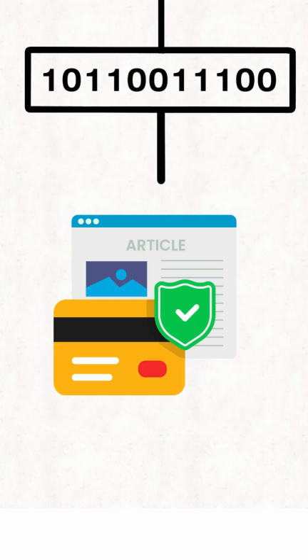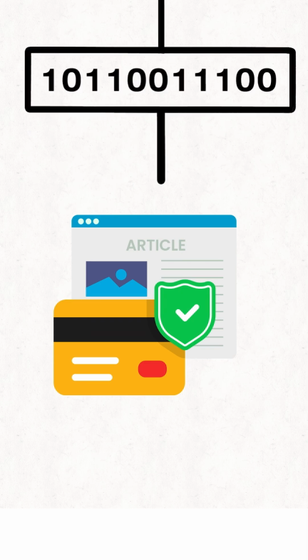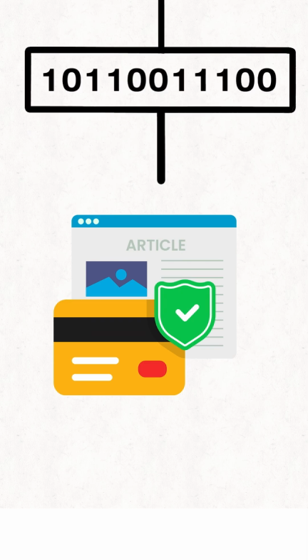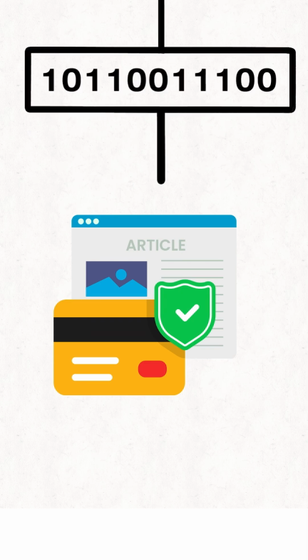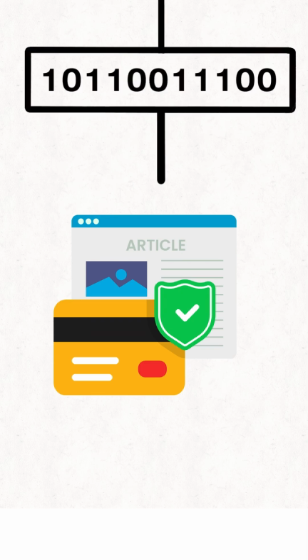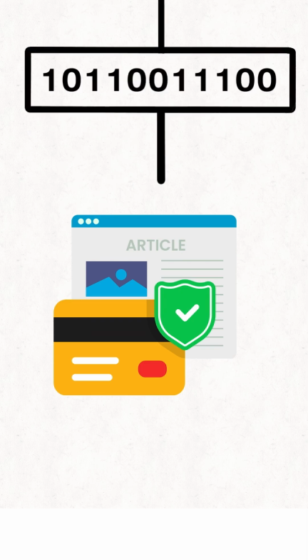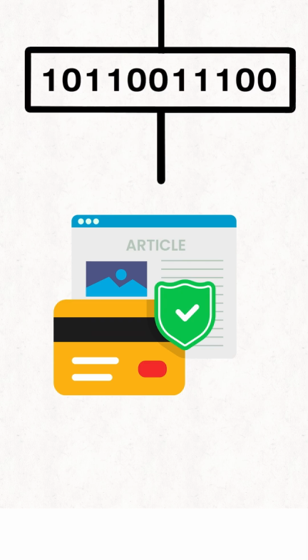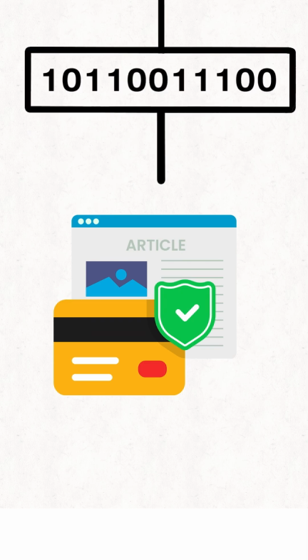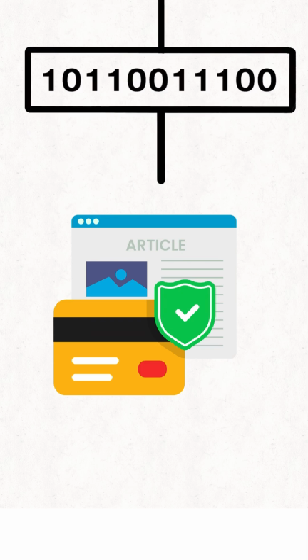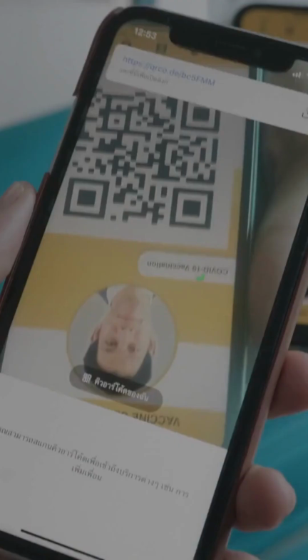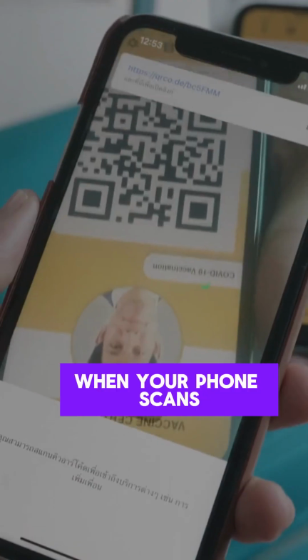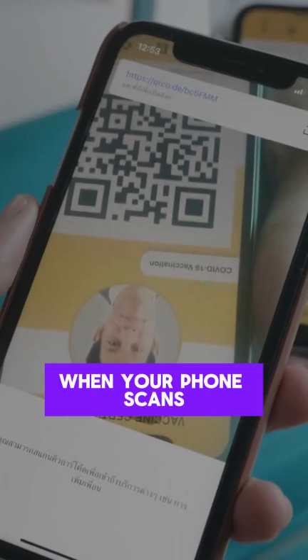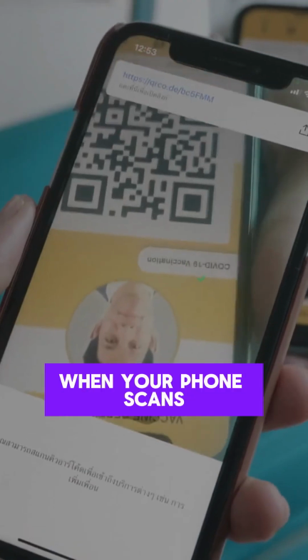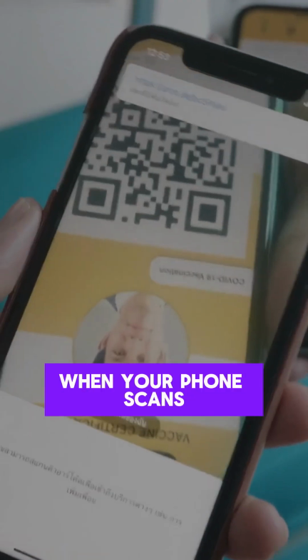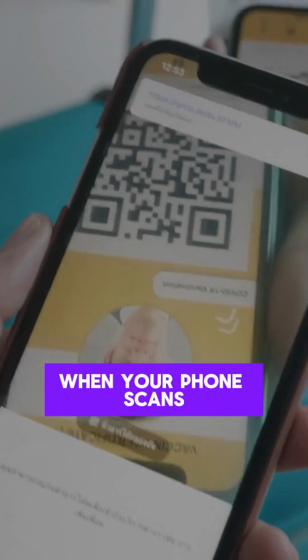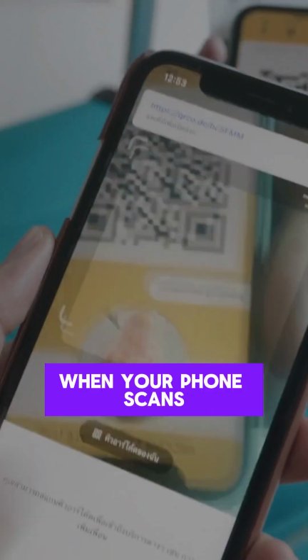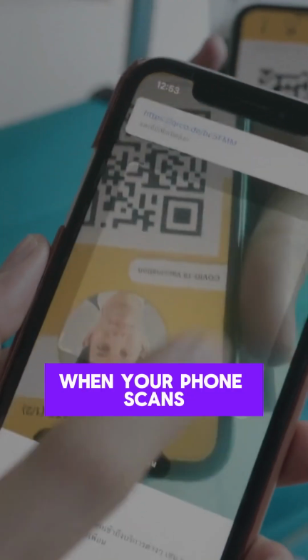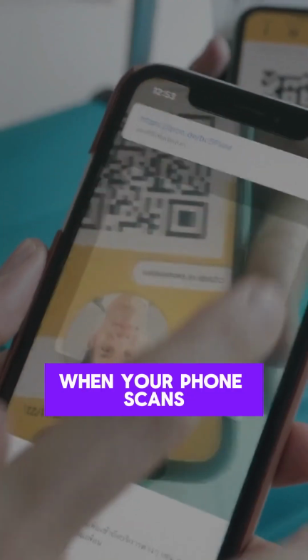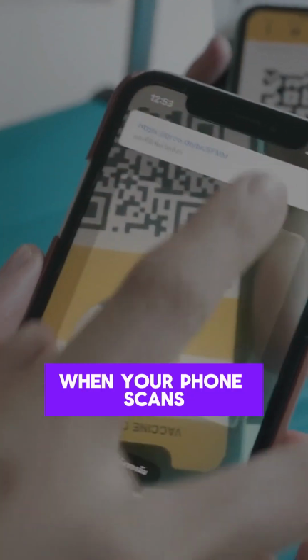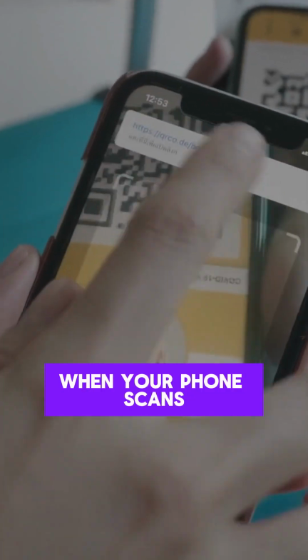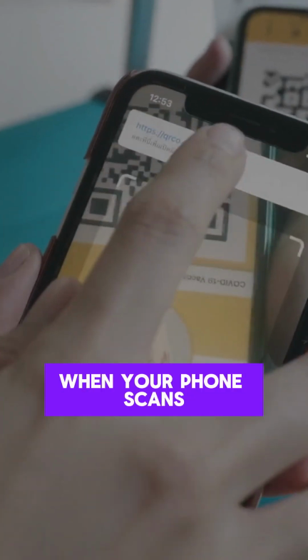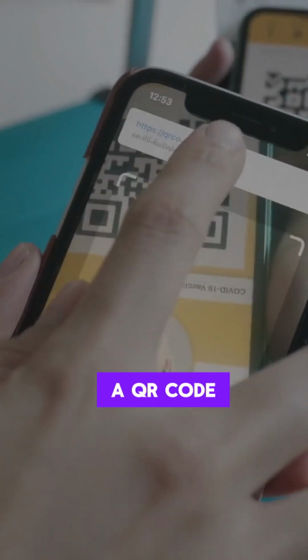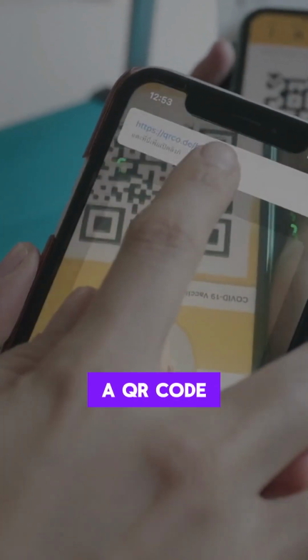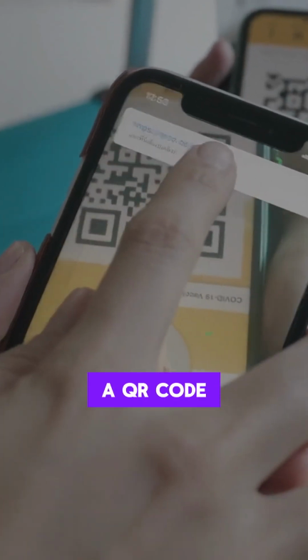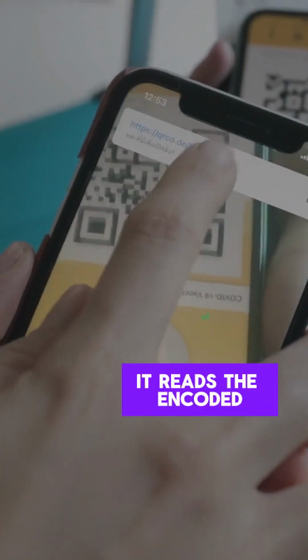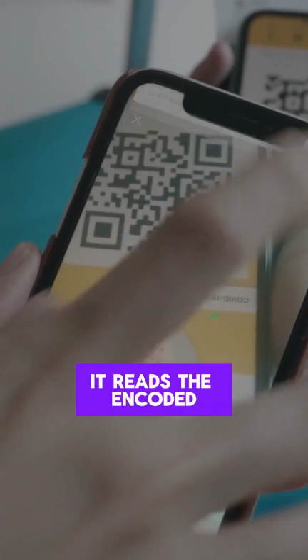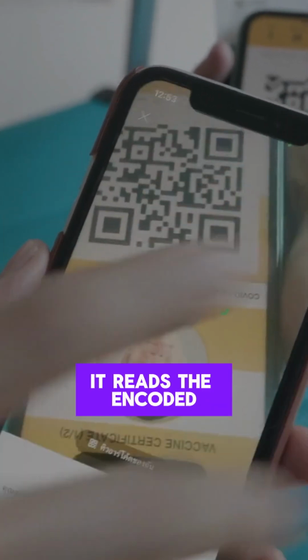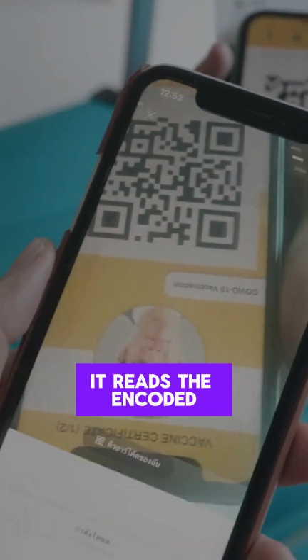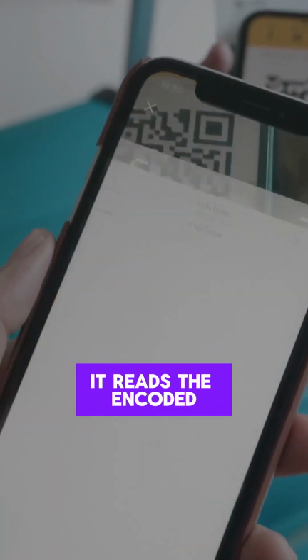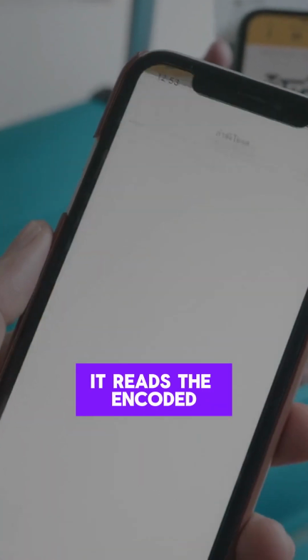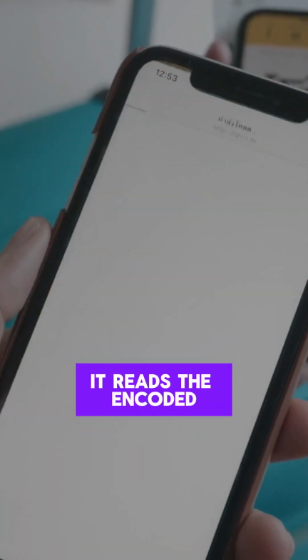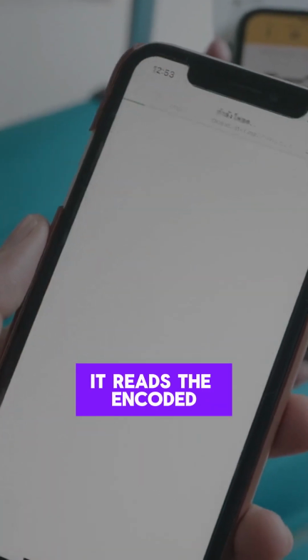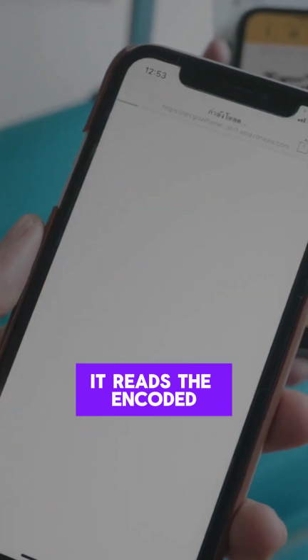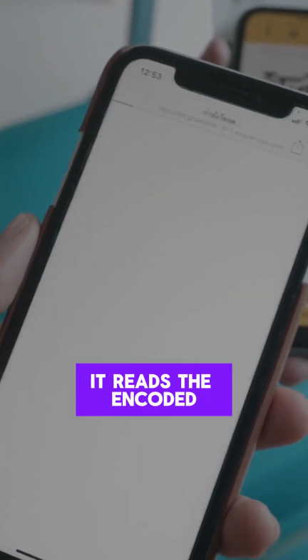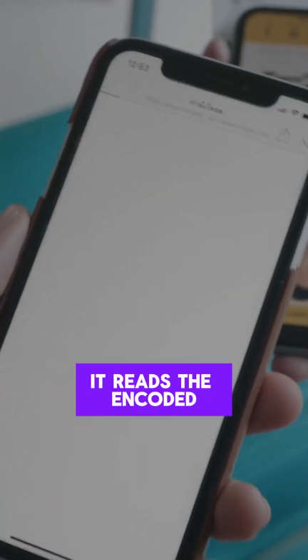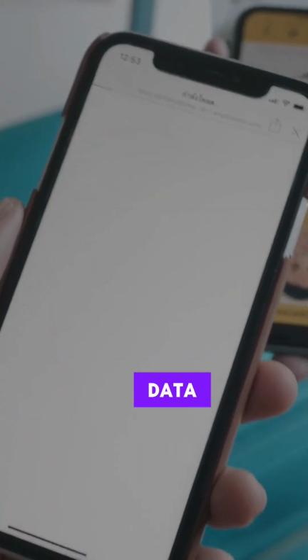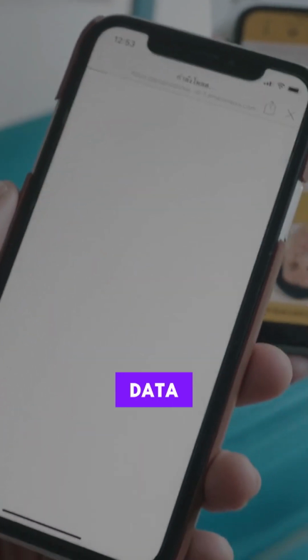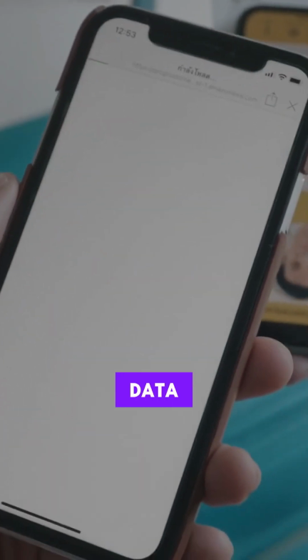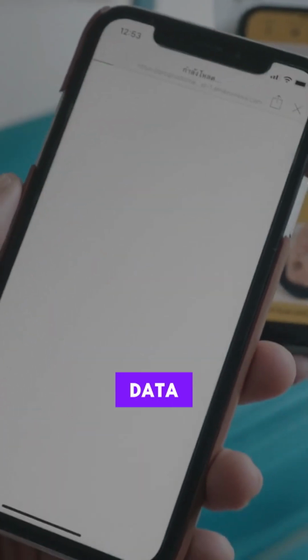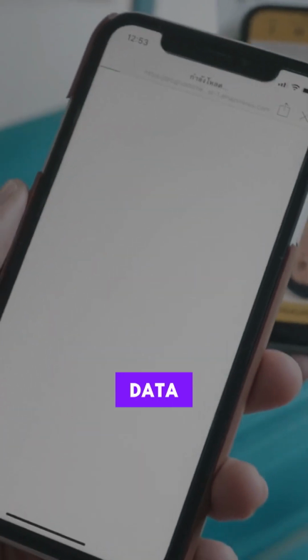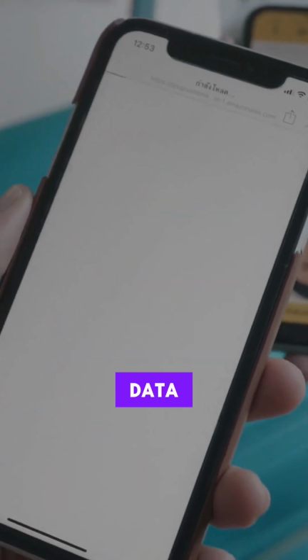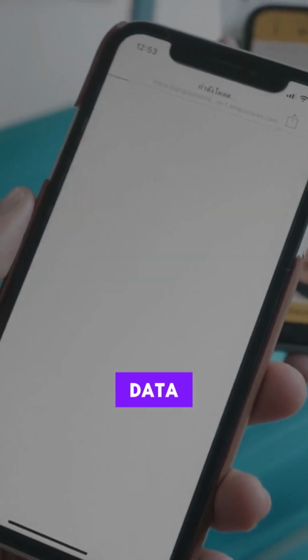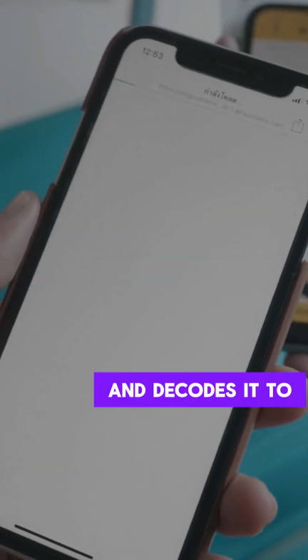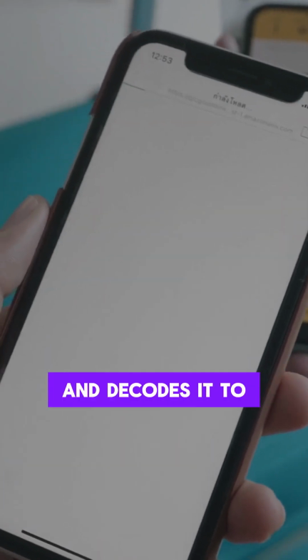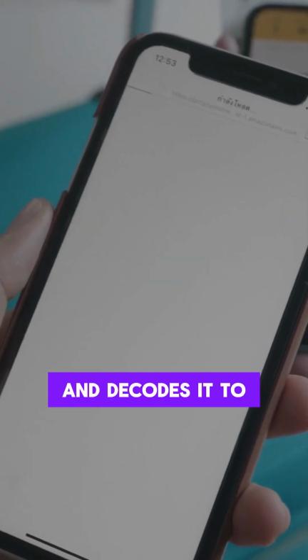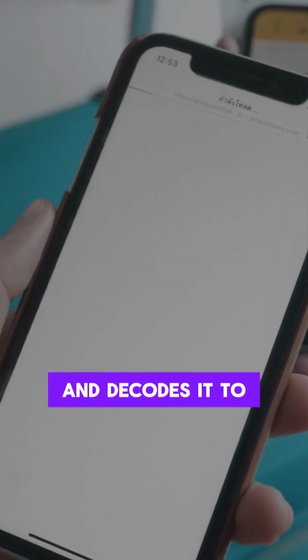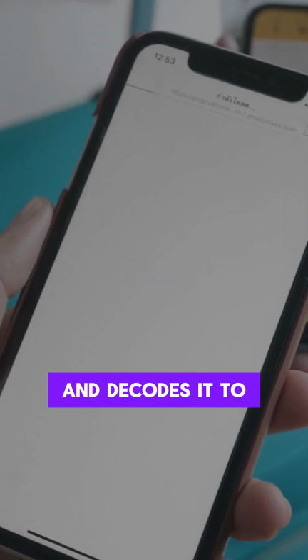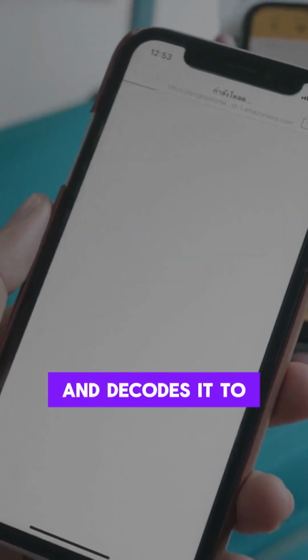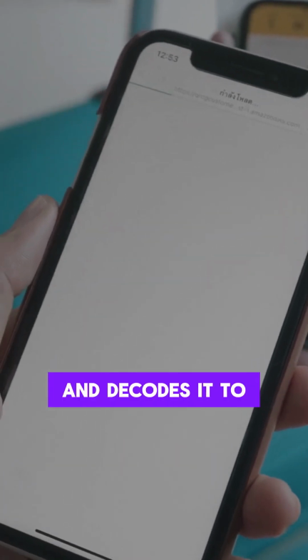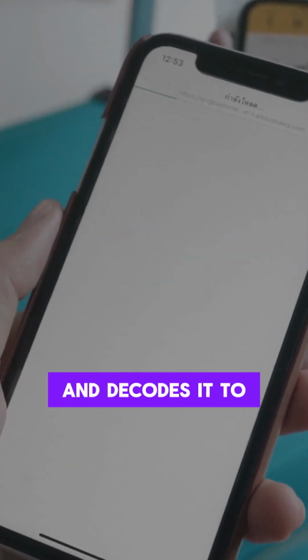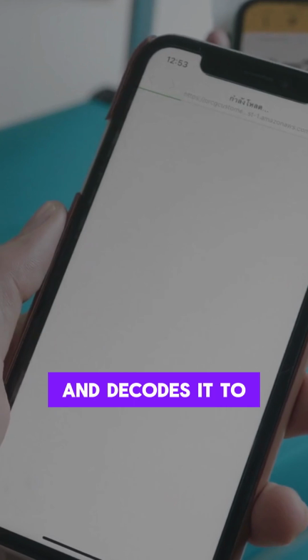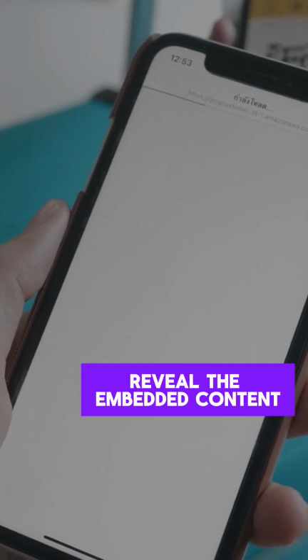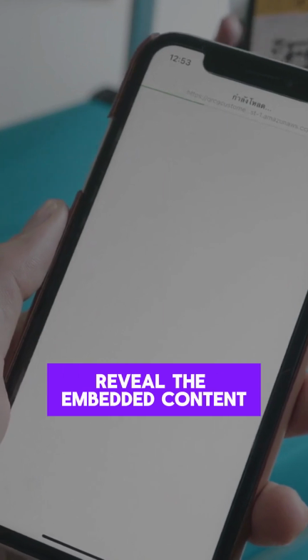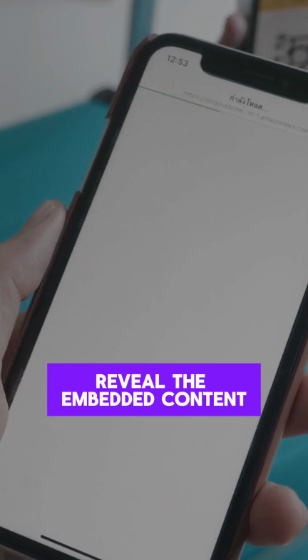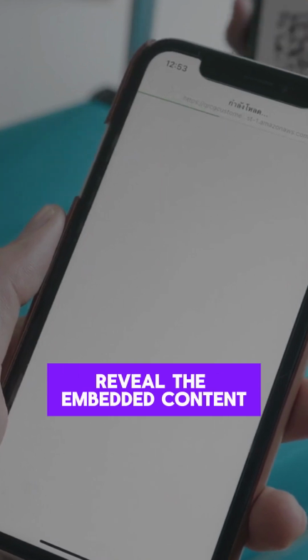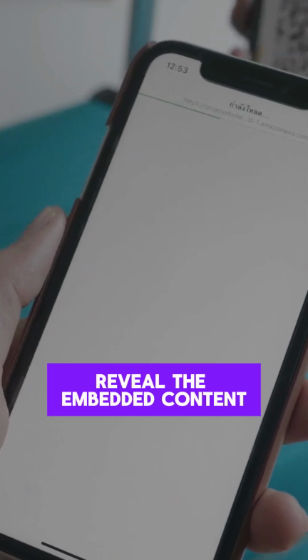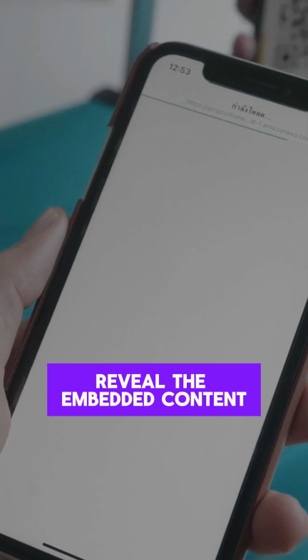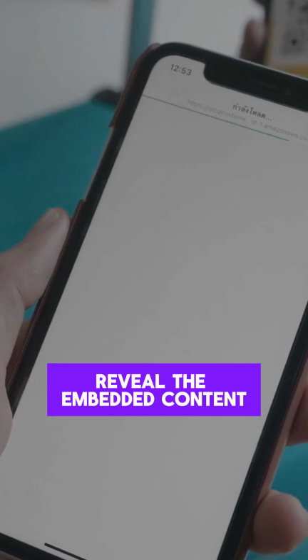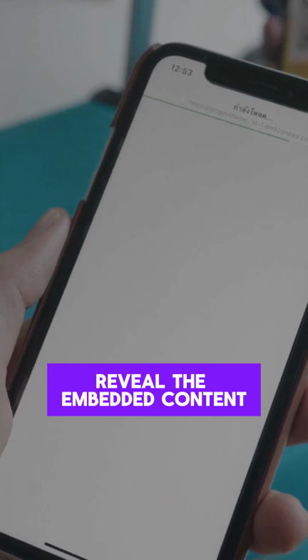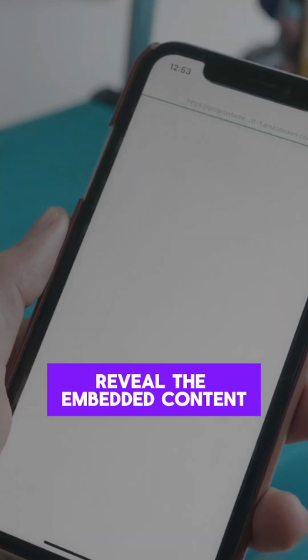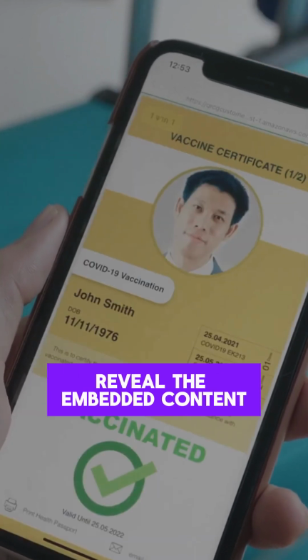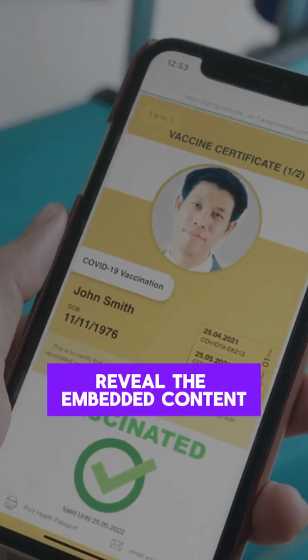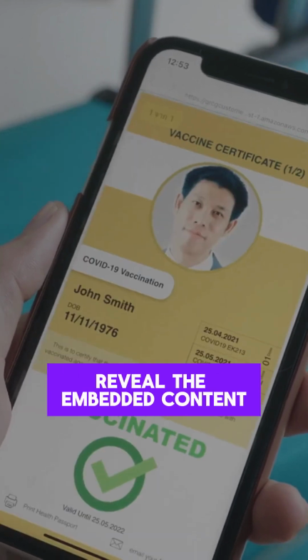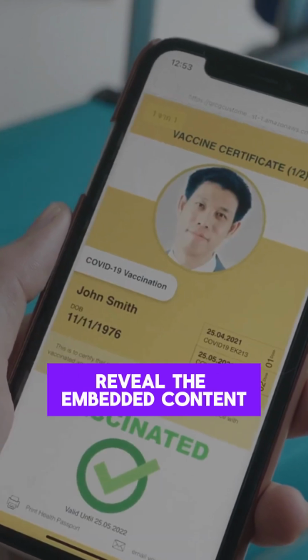When your phone scans a QR code, it reads the encoded data and decodes it to reveal the embedded content.